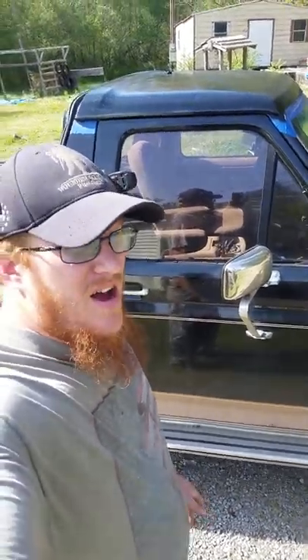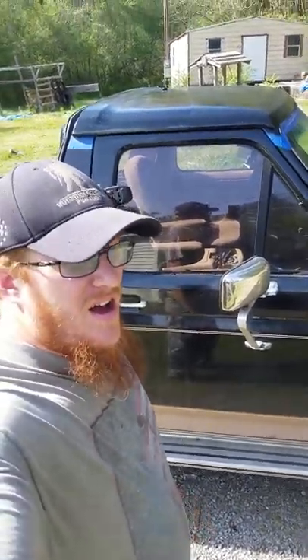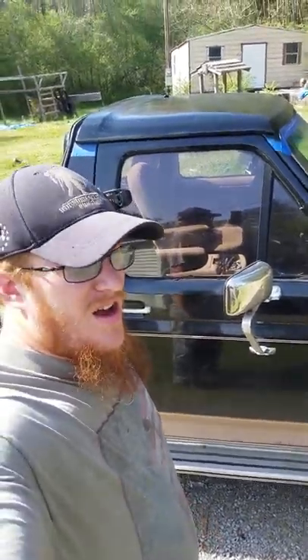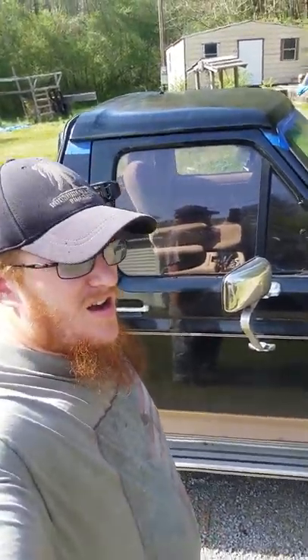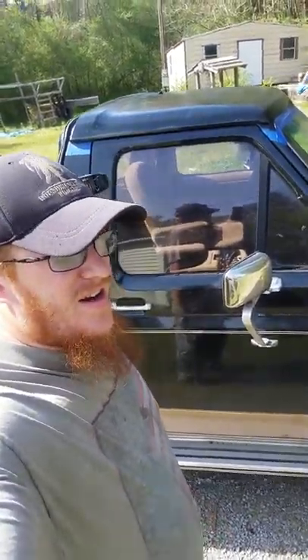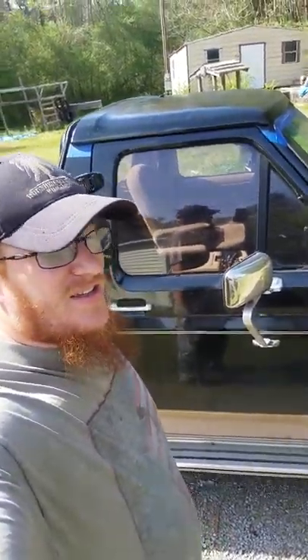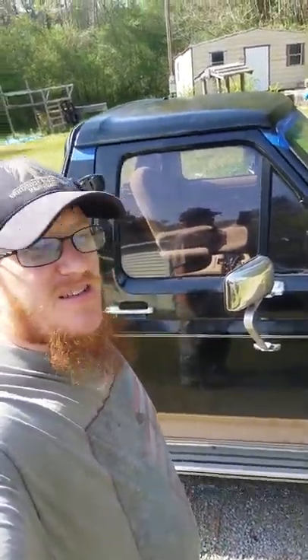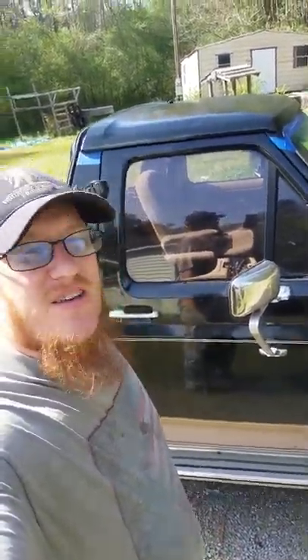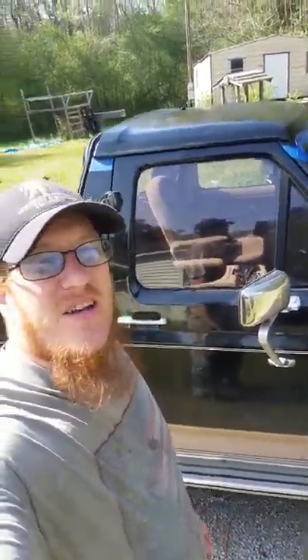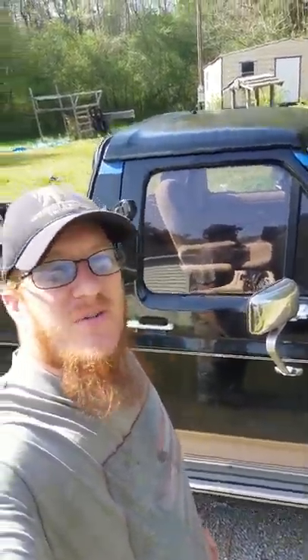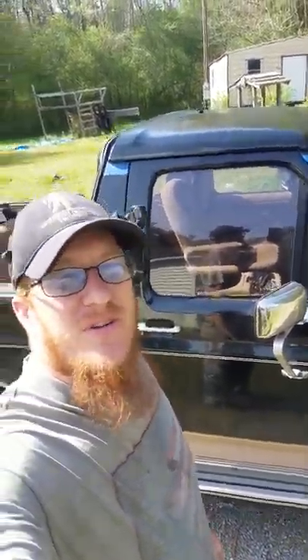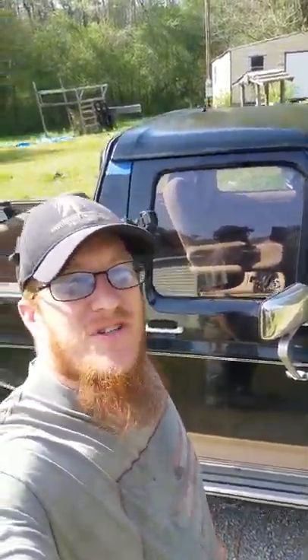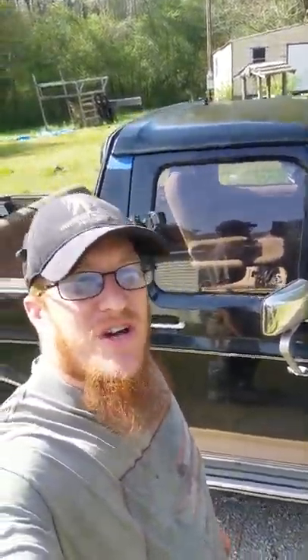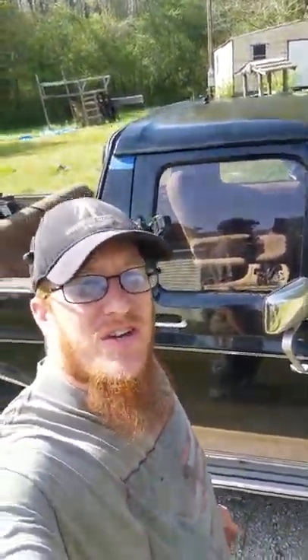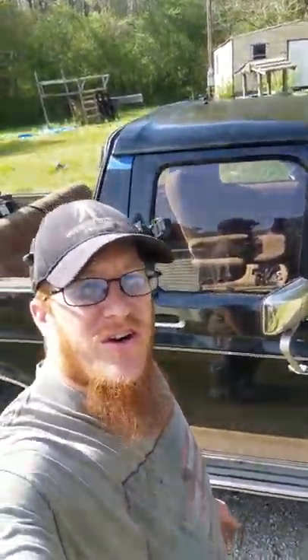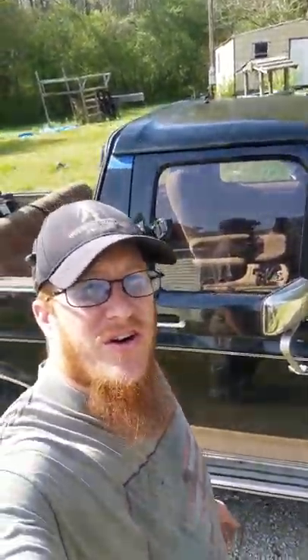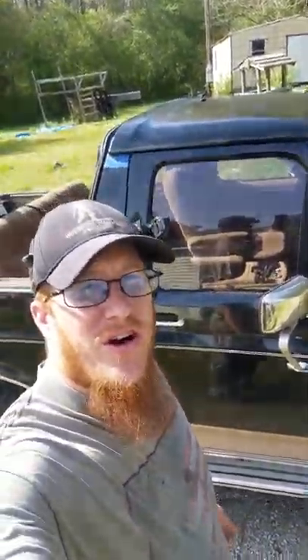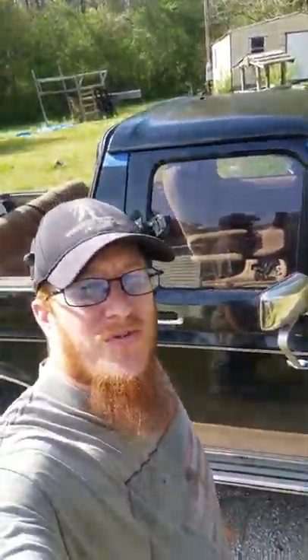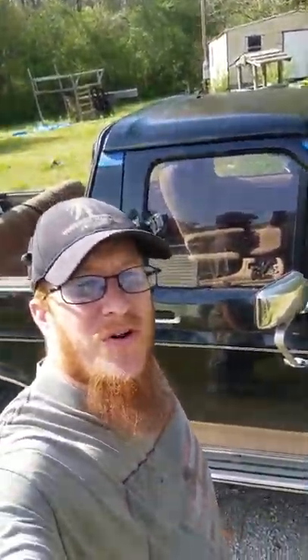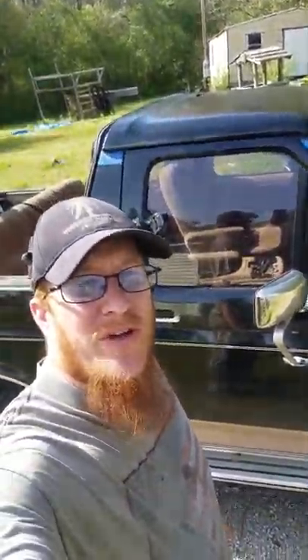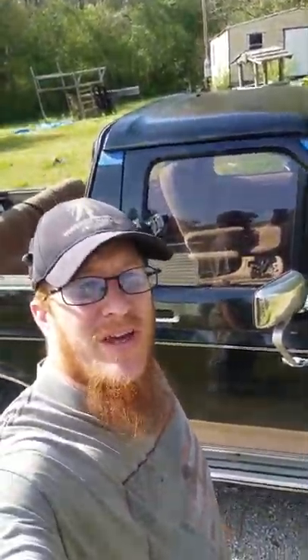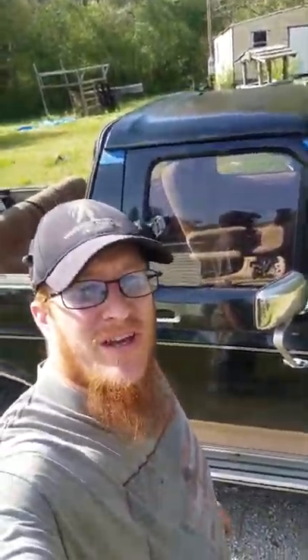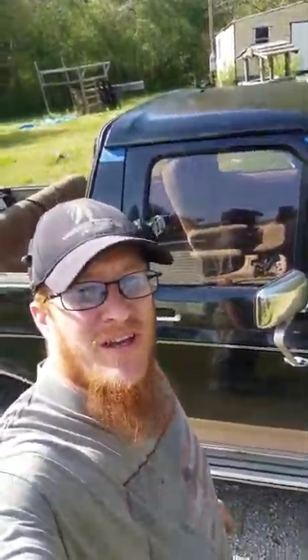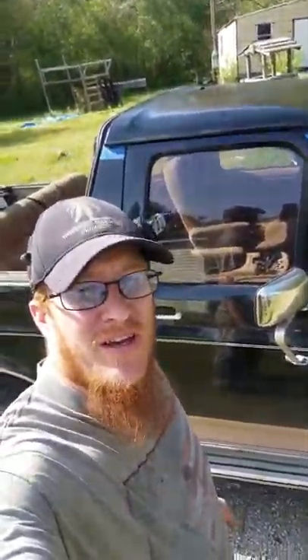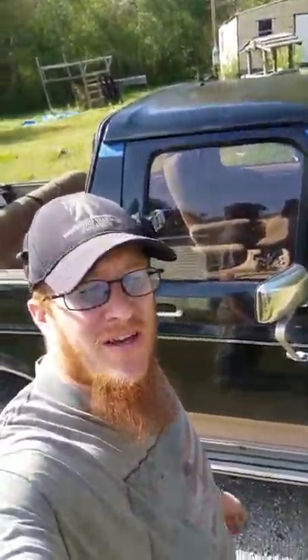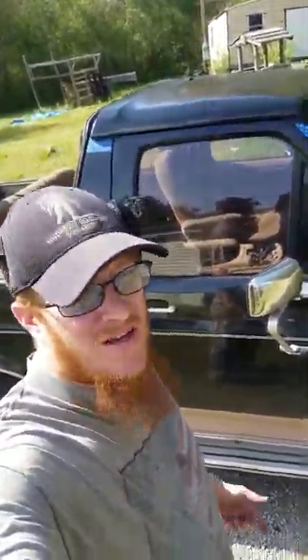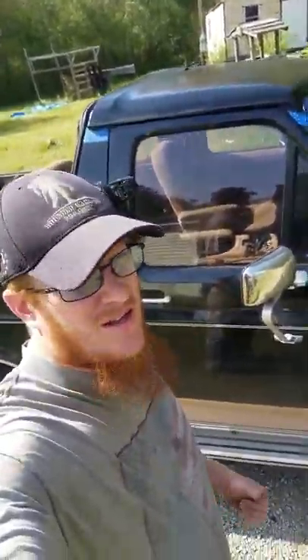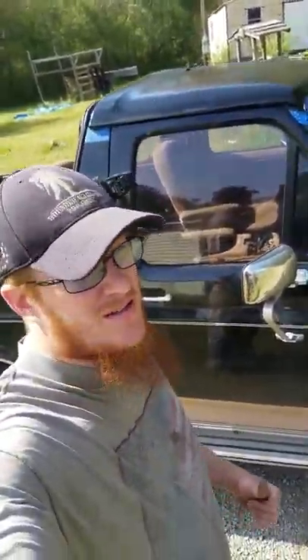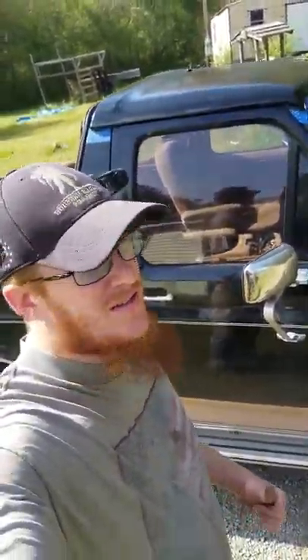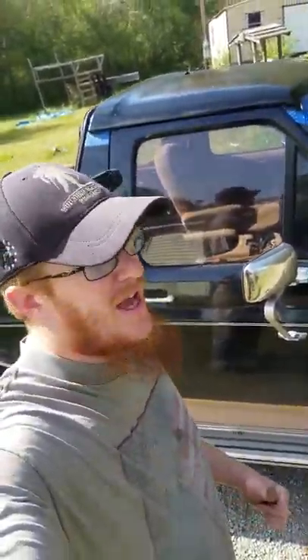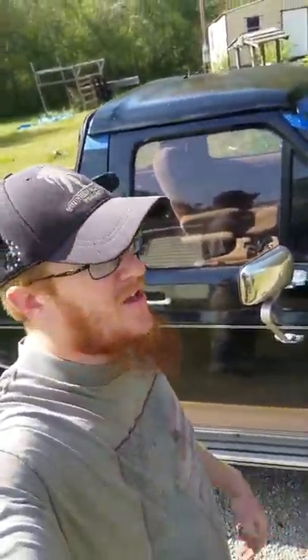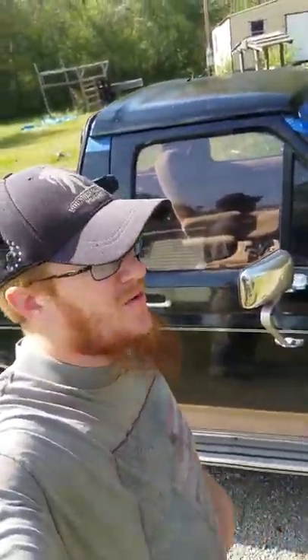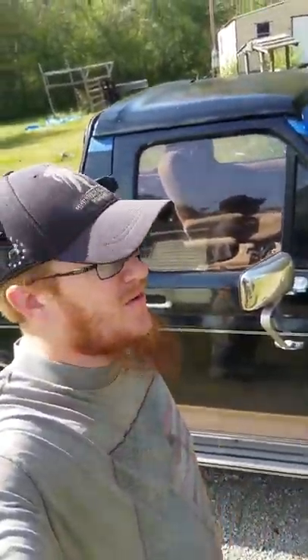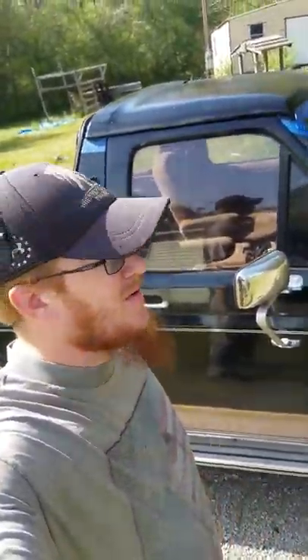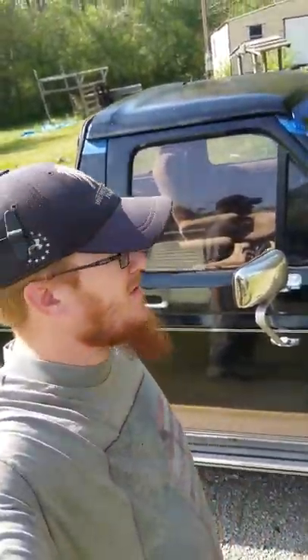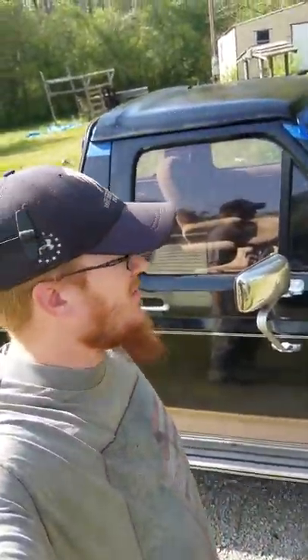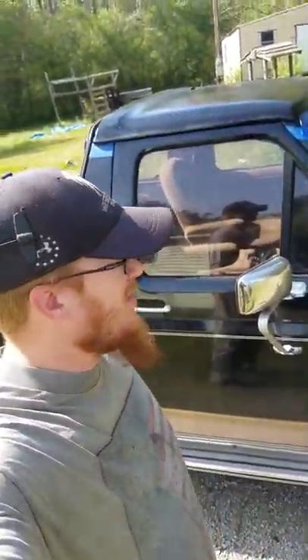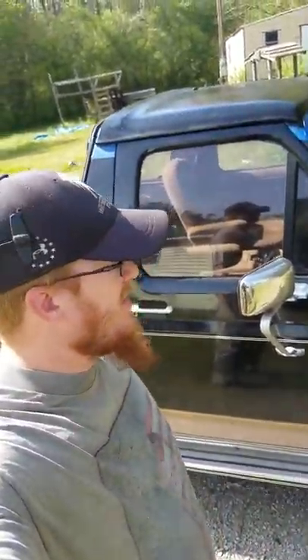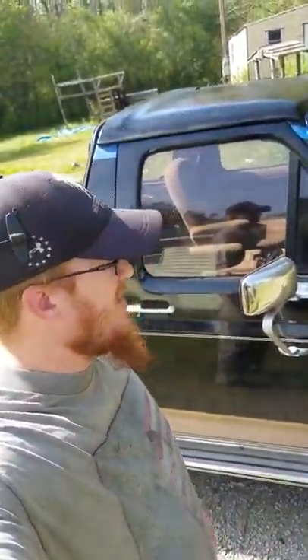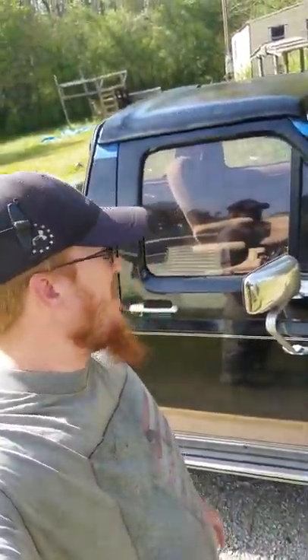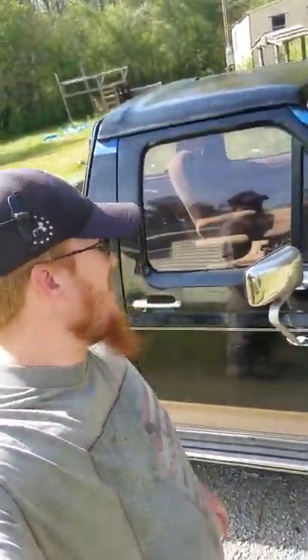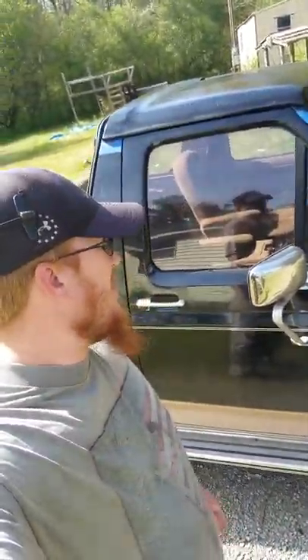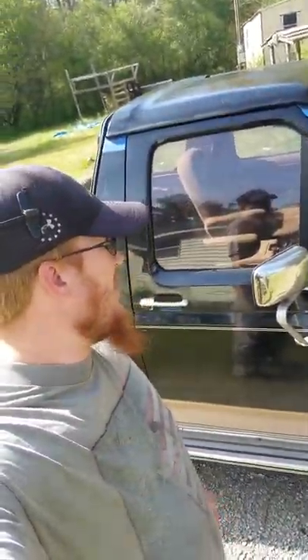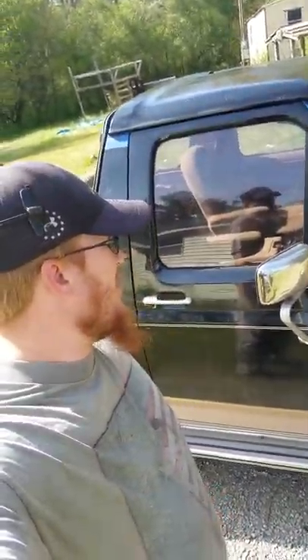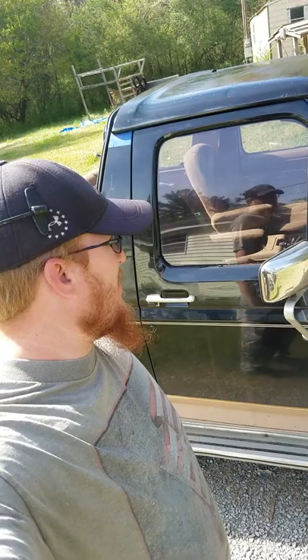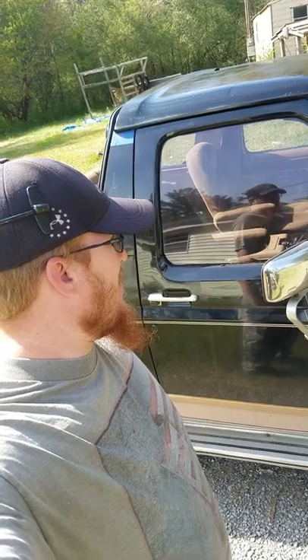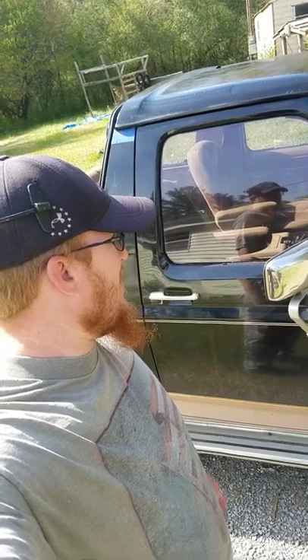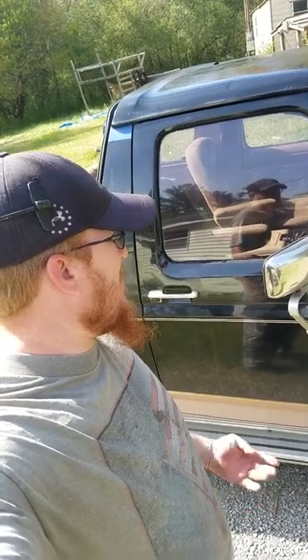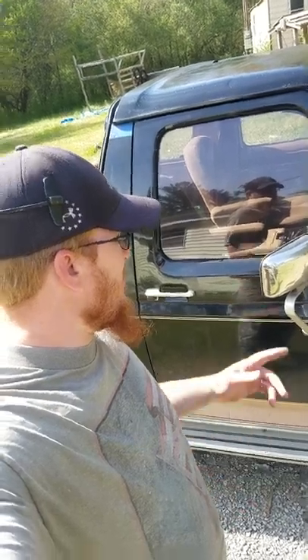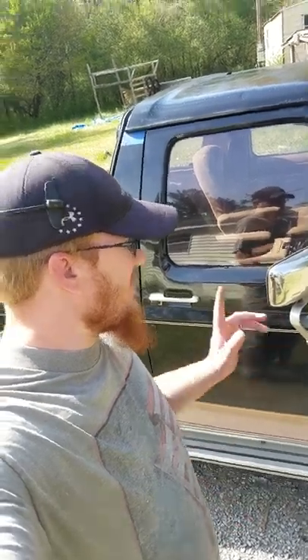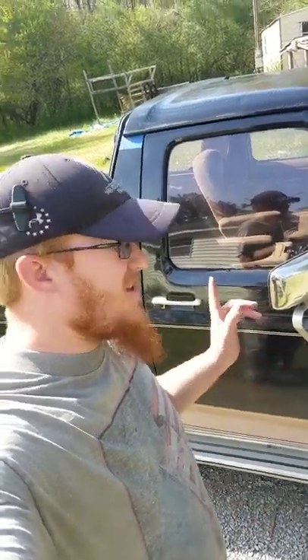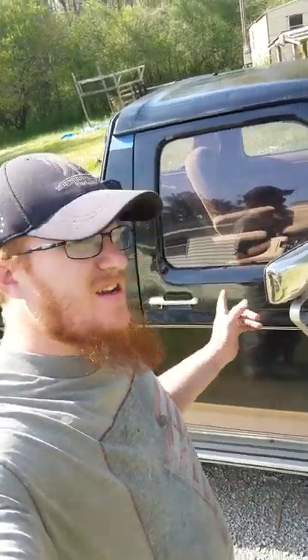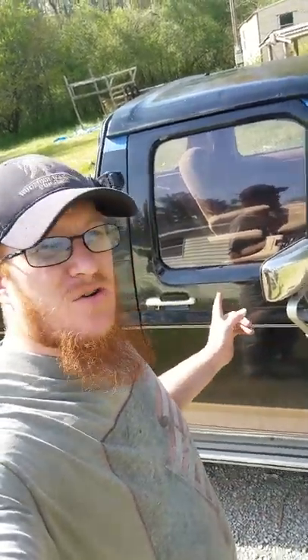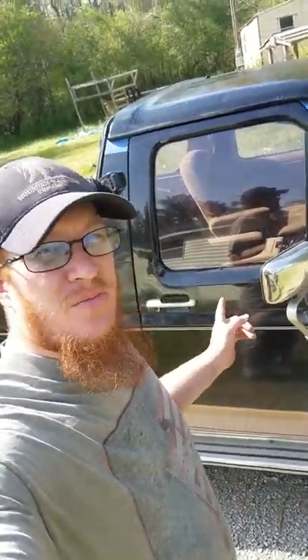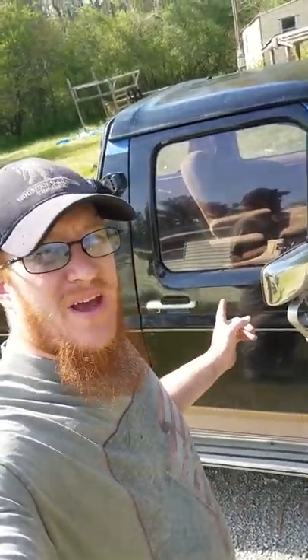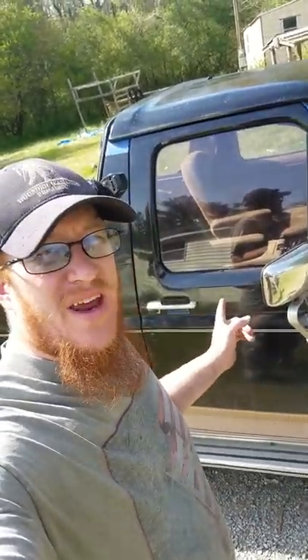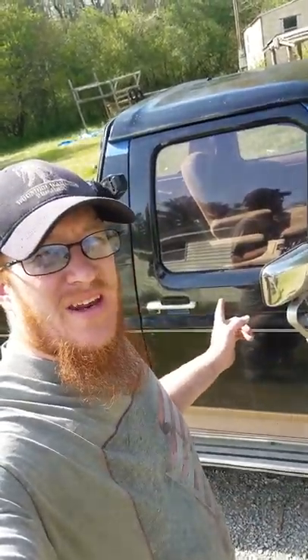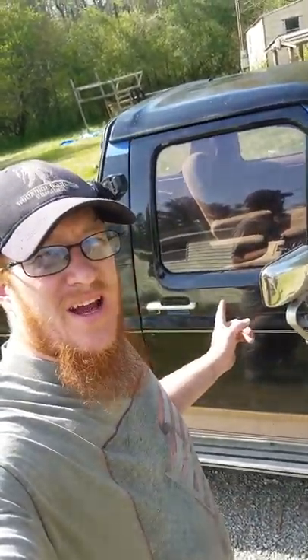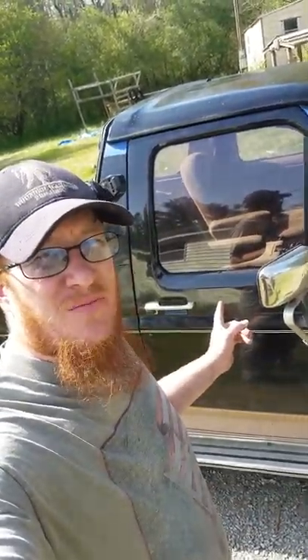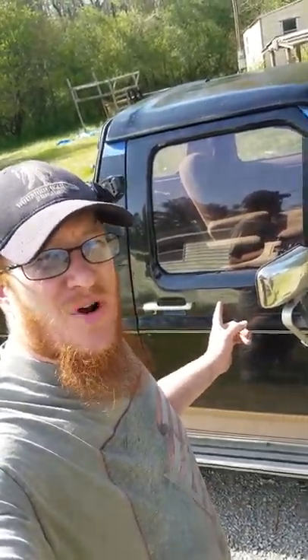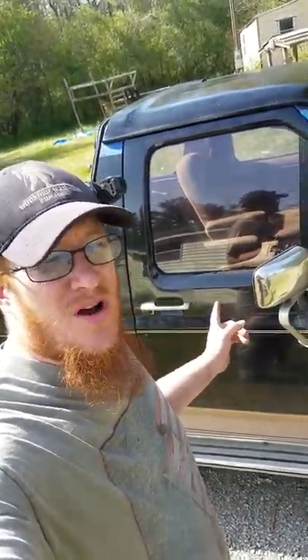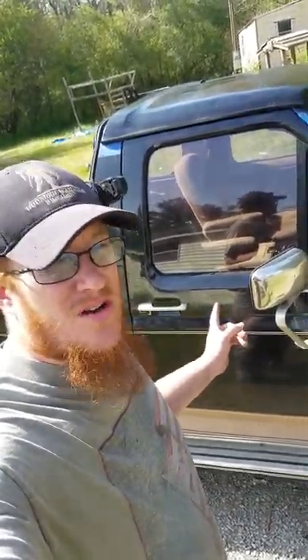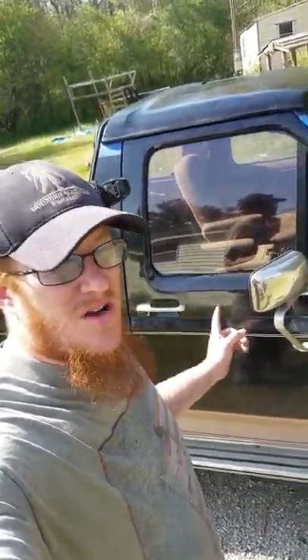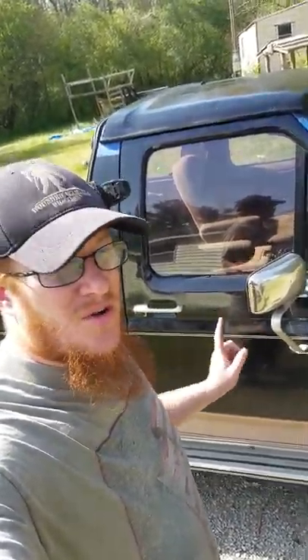All right, so you're here with Junkyard Off-Road again, Daniel, and we're still here with my '89 Bronco.